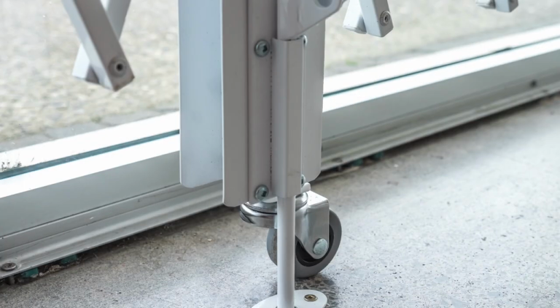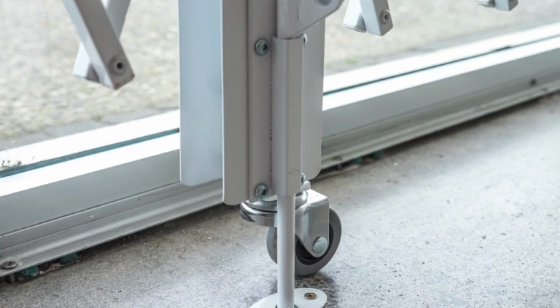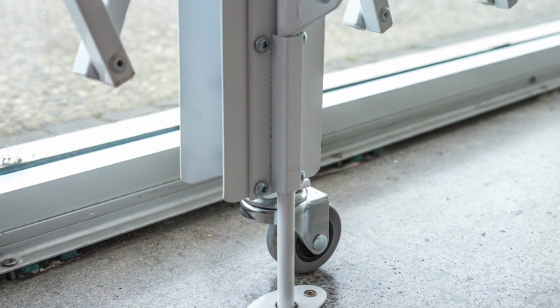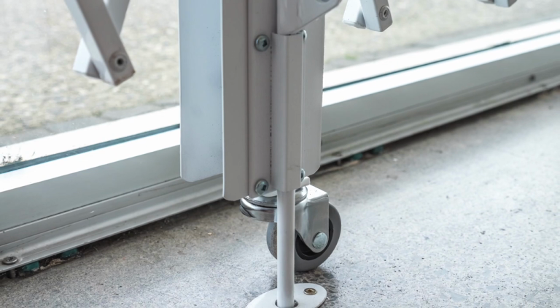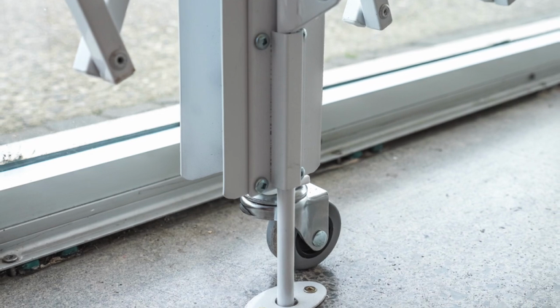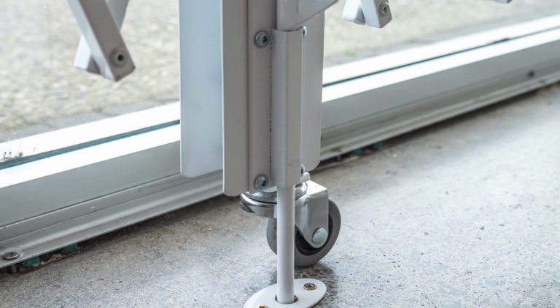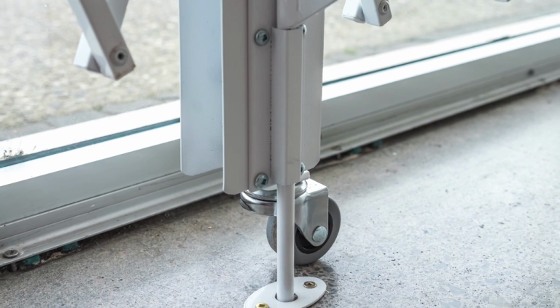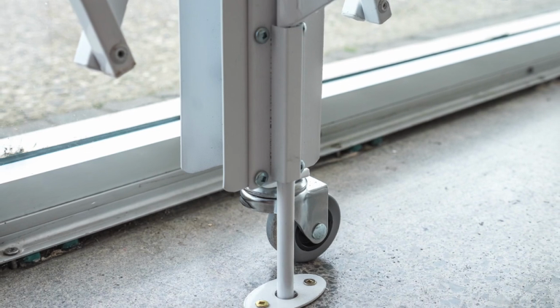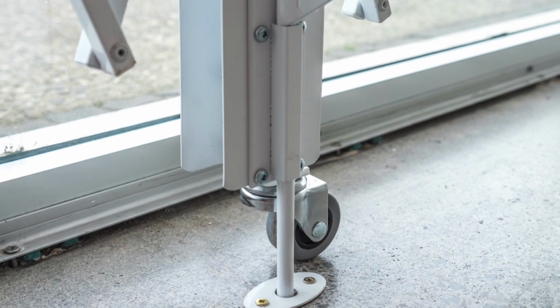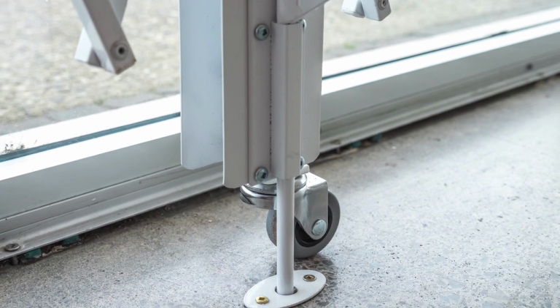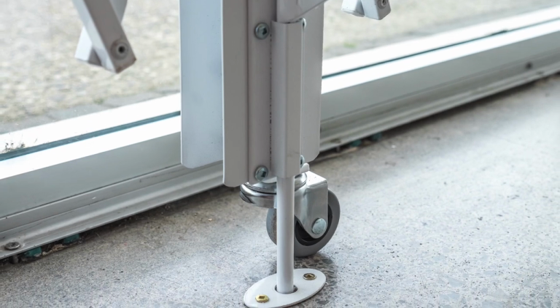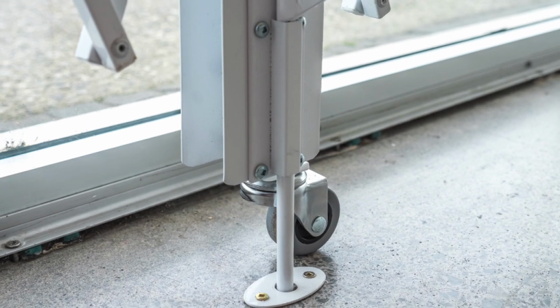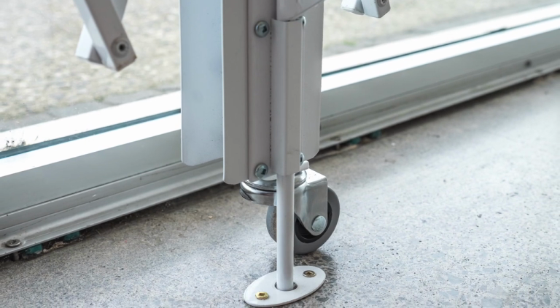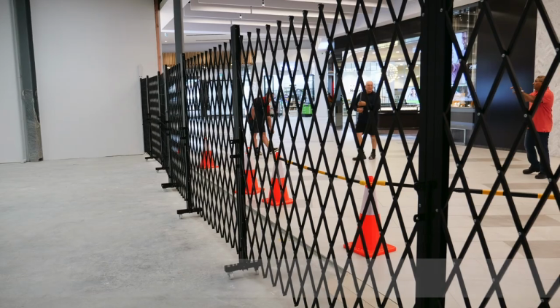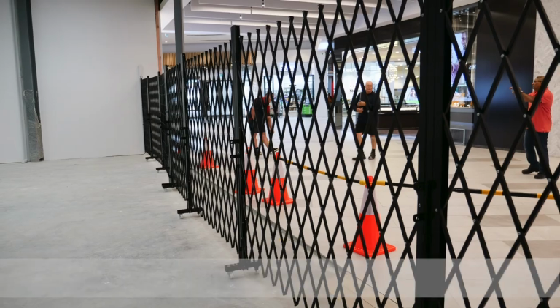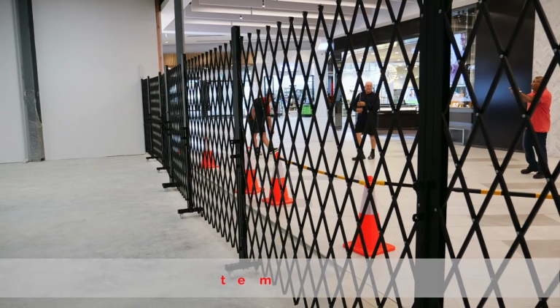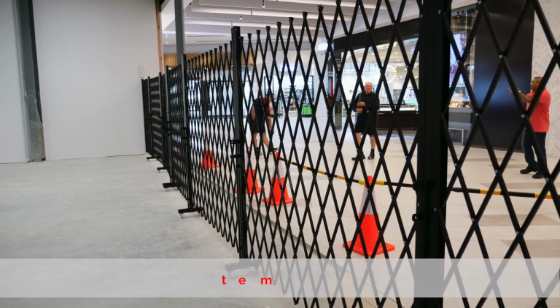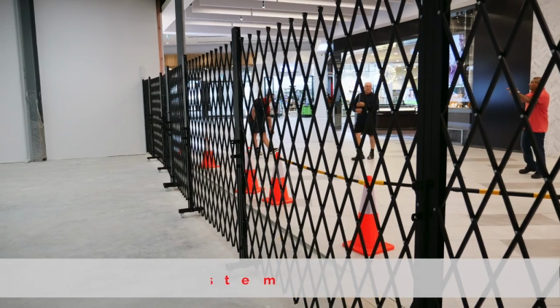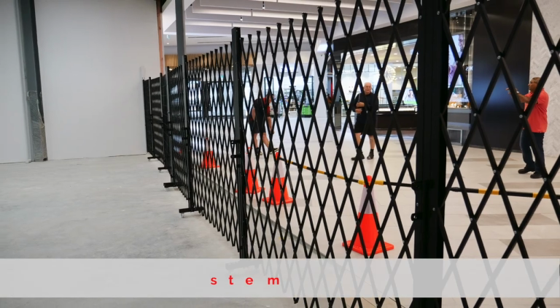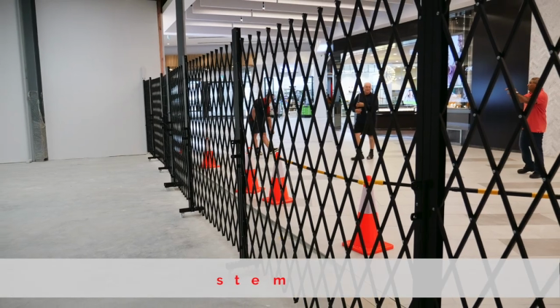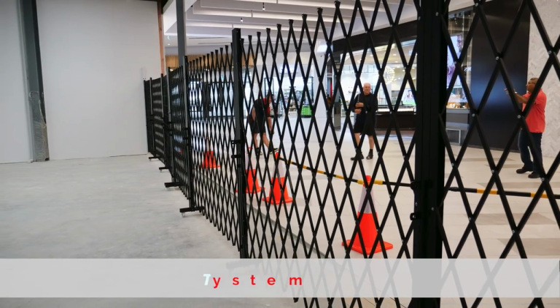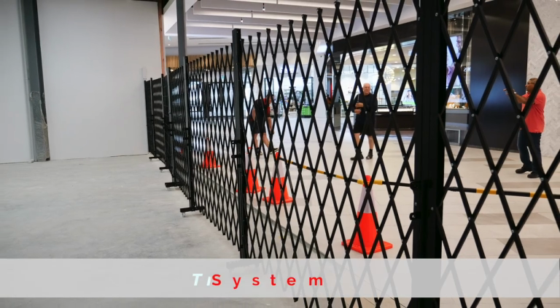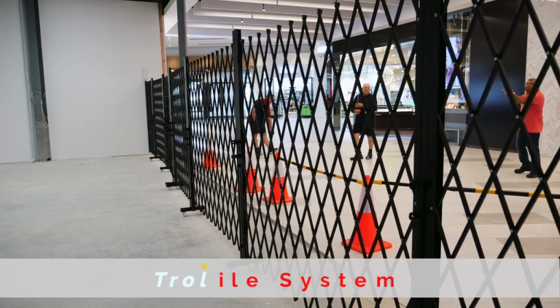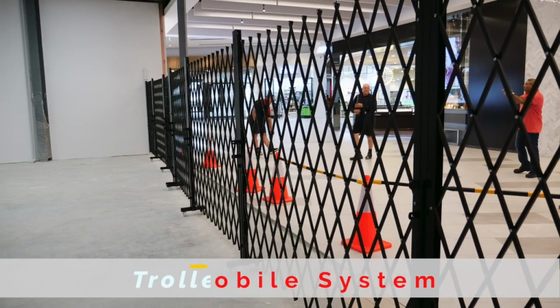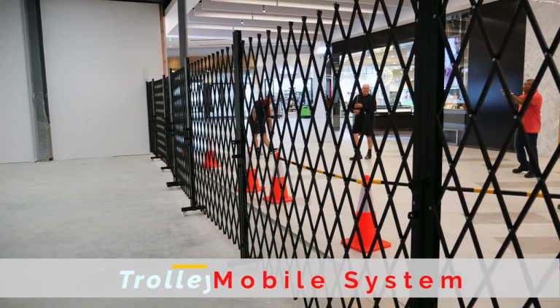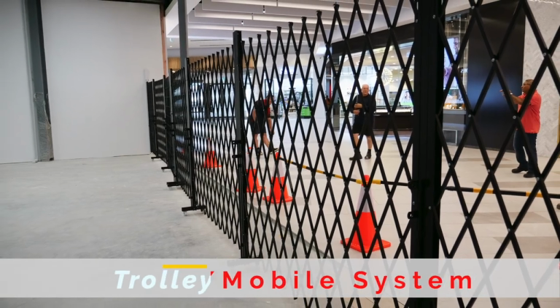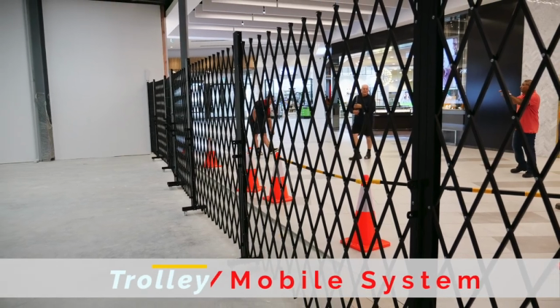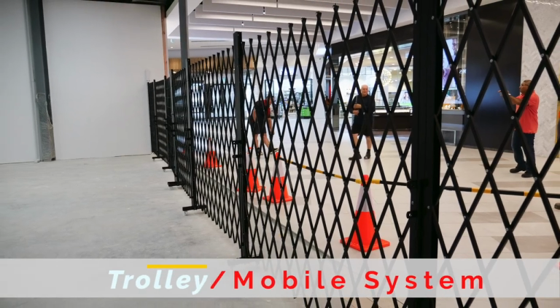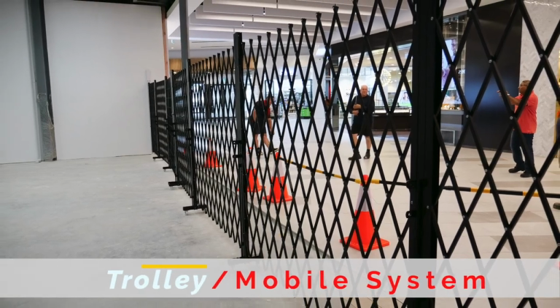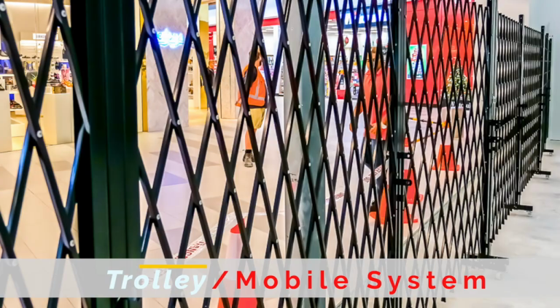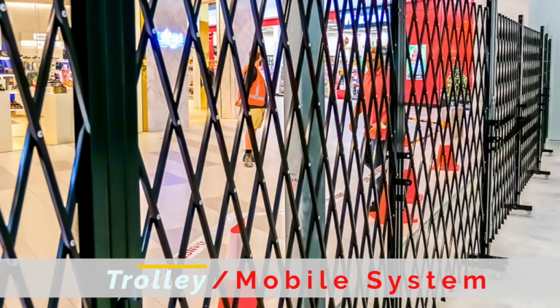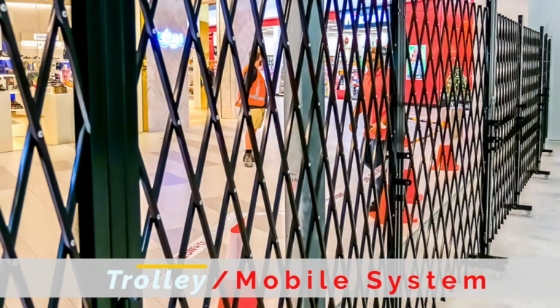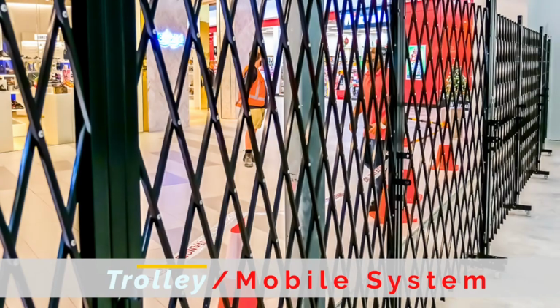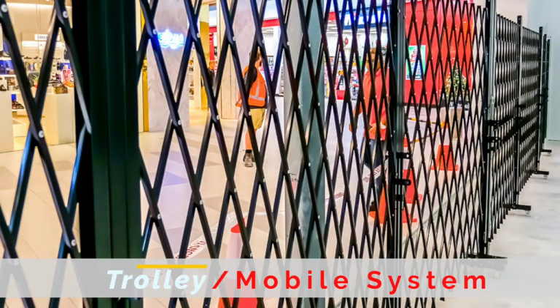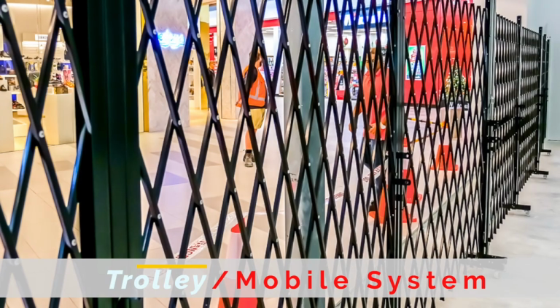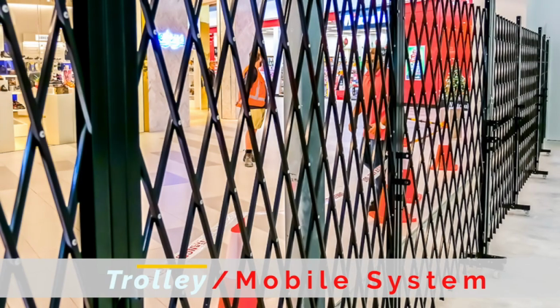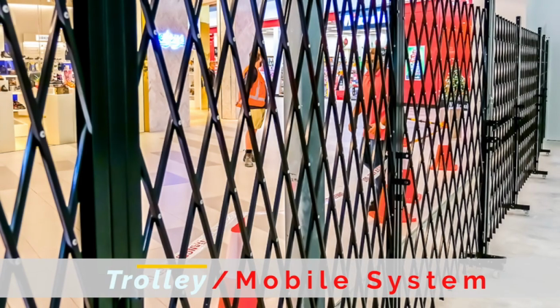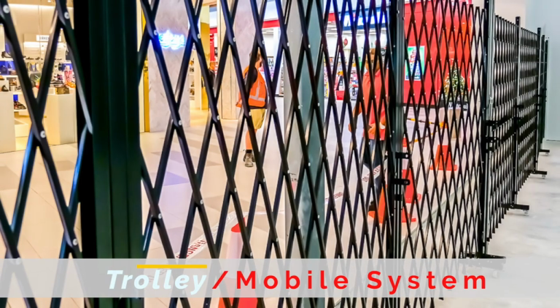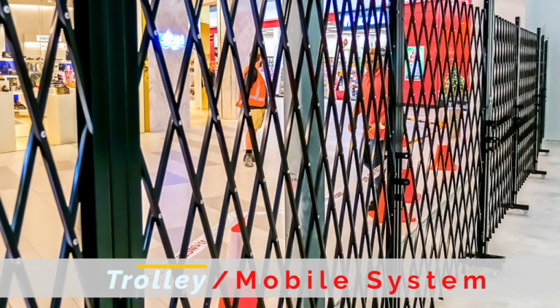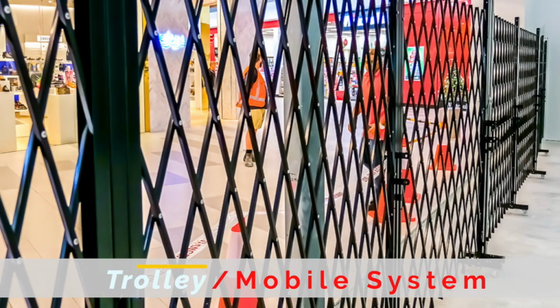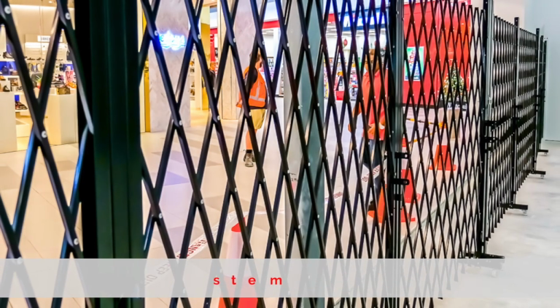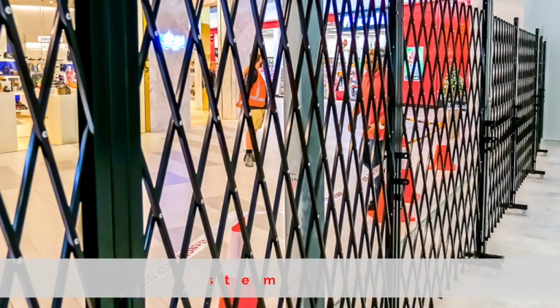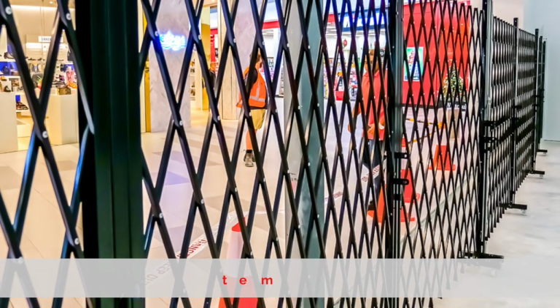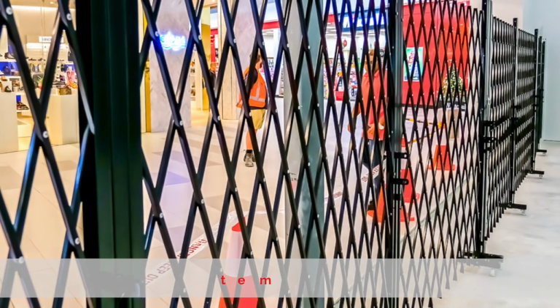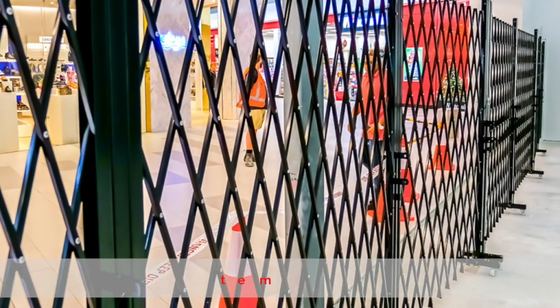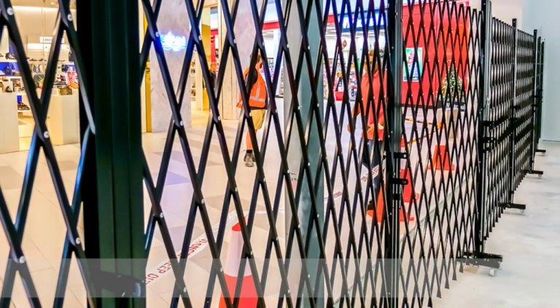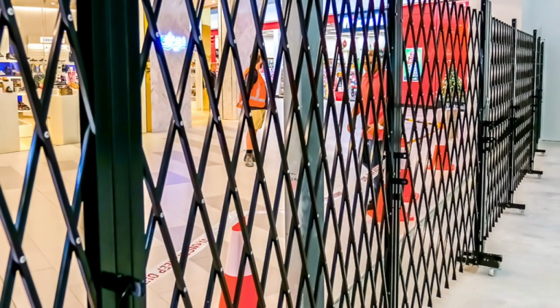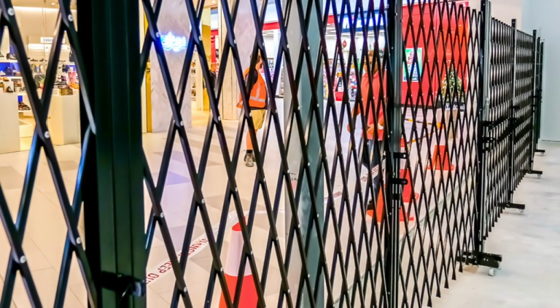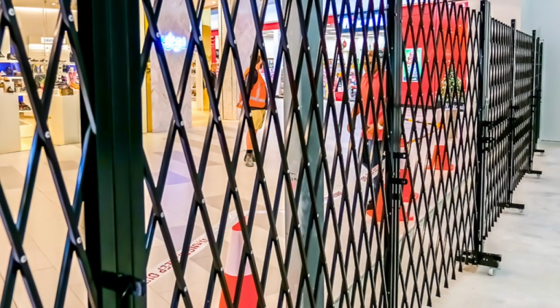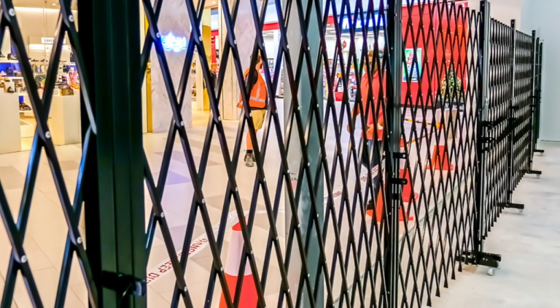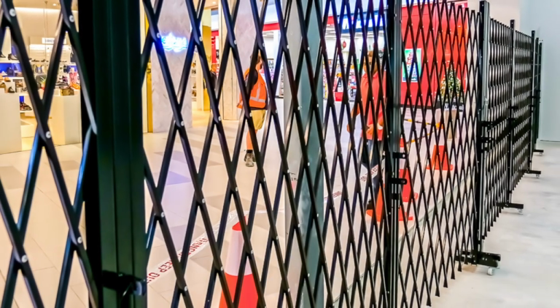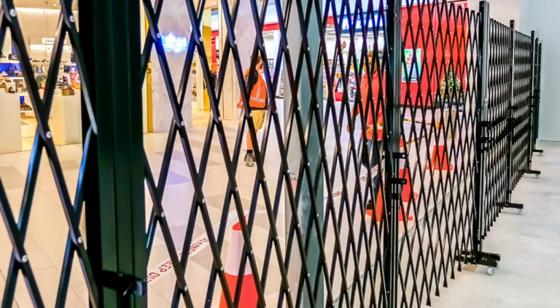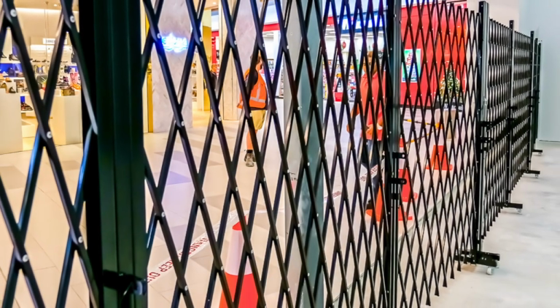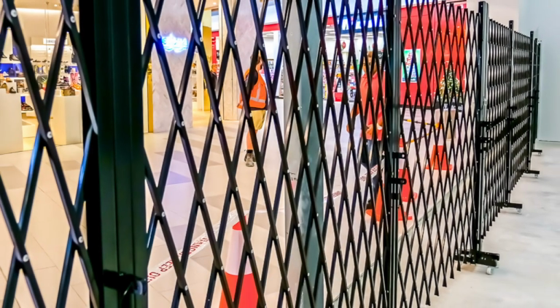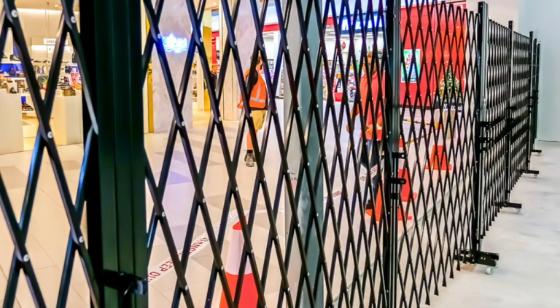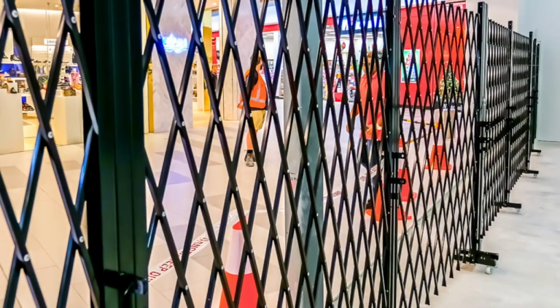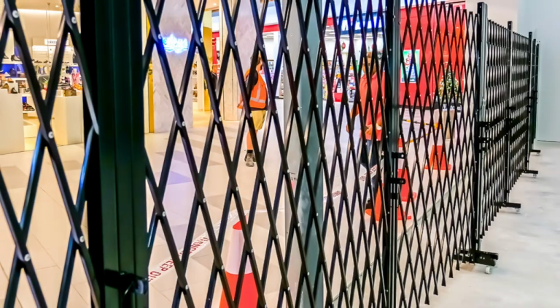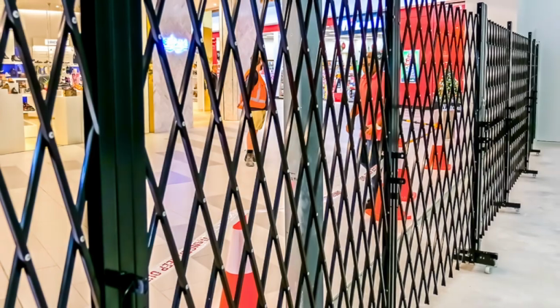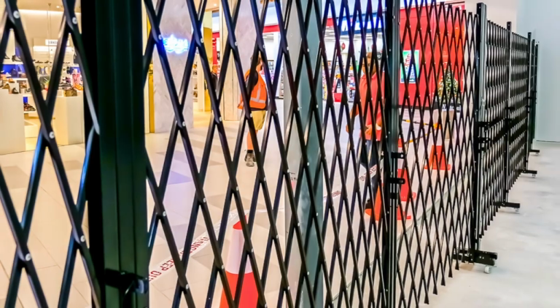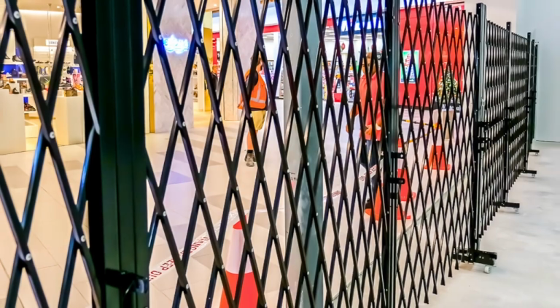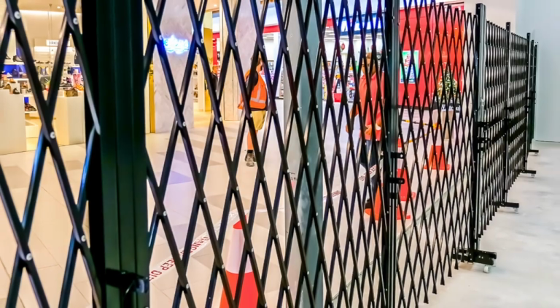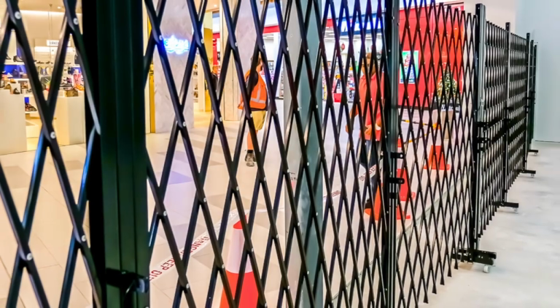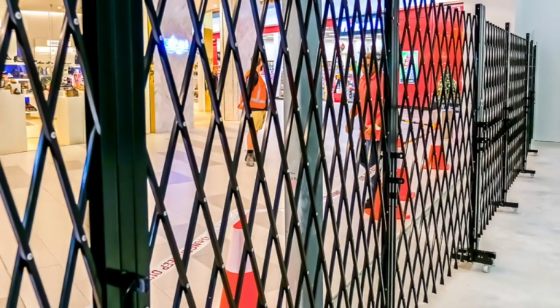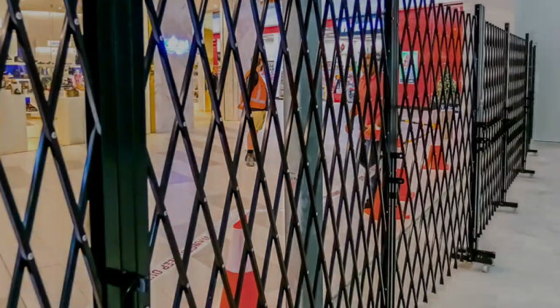The addition of a trolley system makes the safety door mobile. It can also be used as a pedestrian barrier in shopping centres.